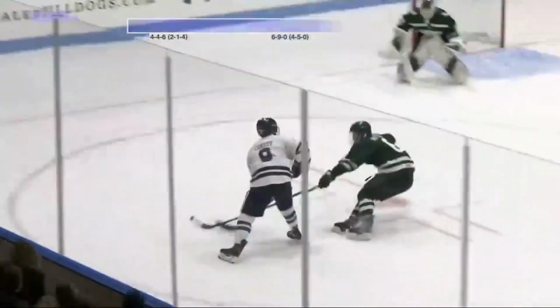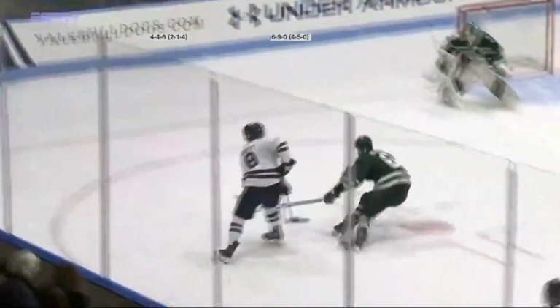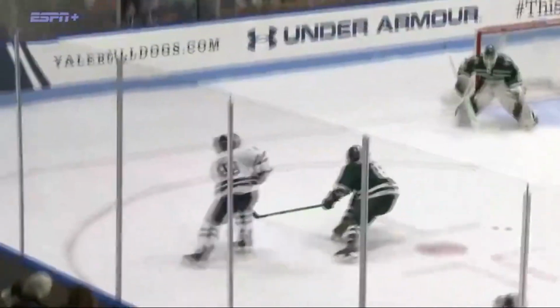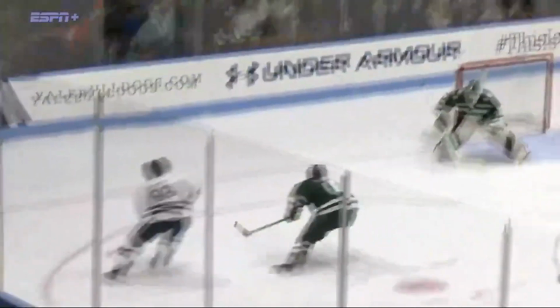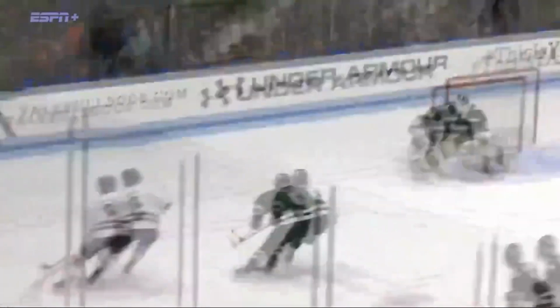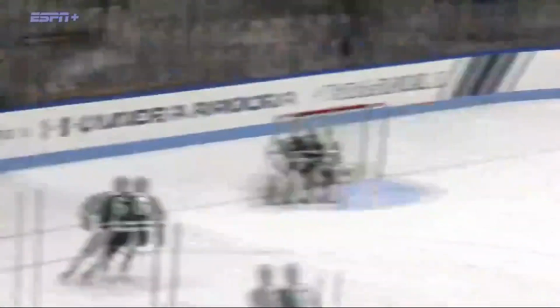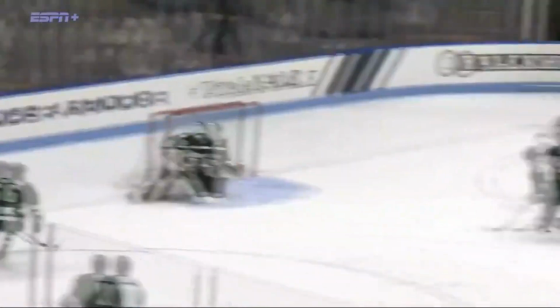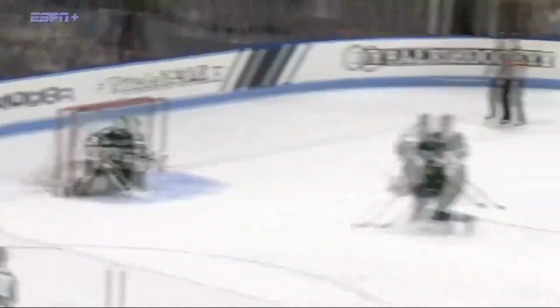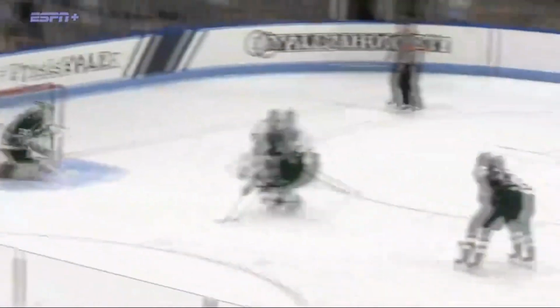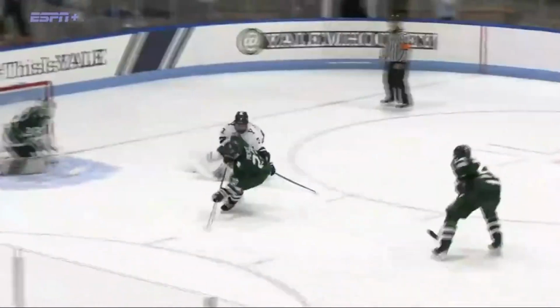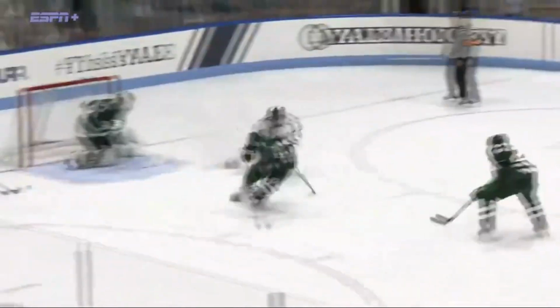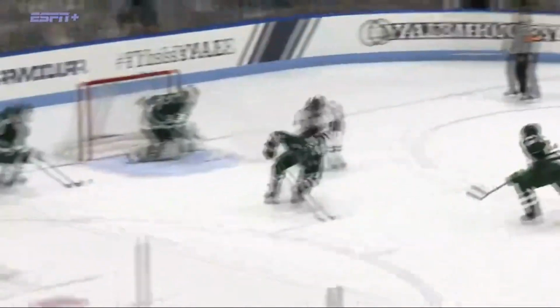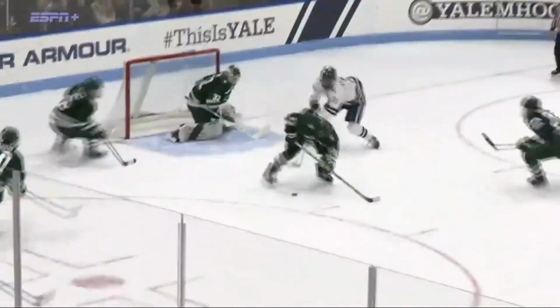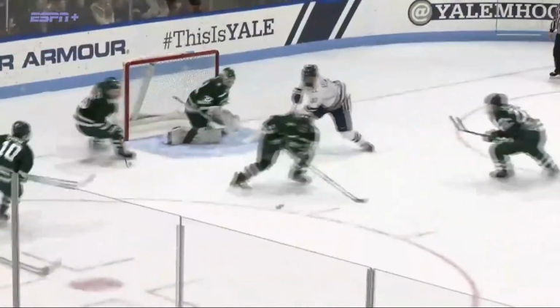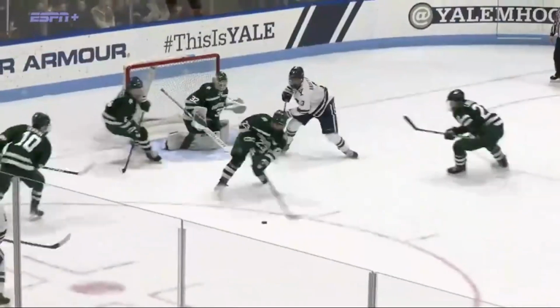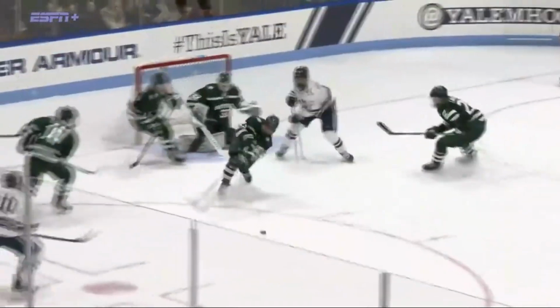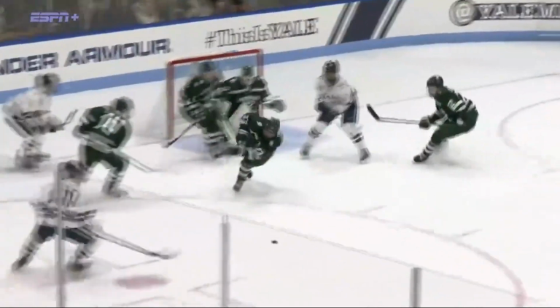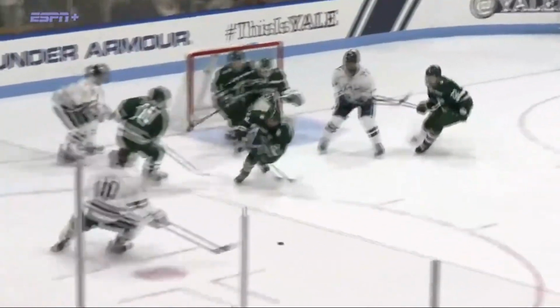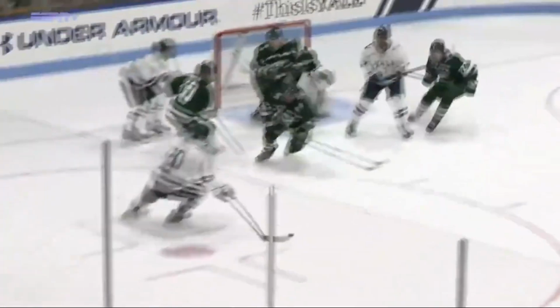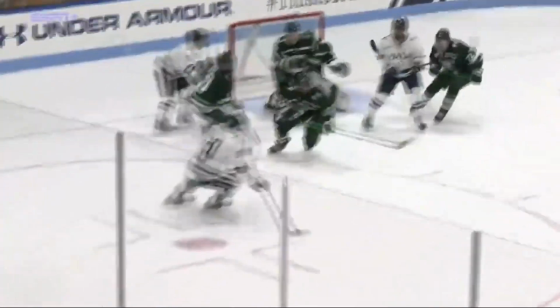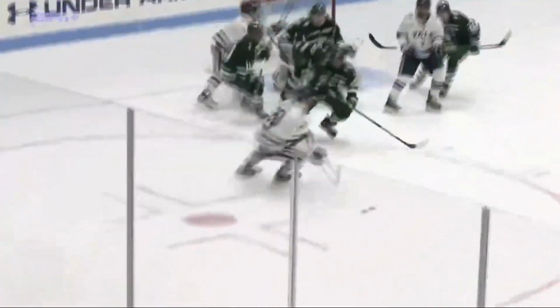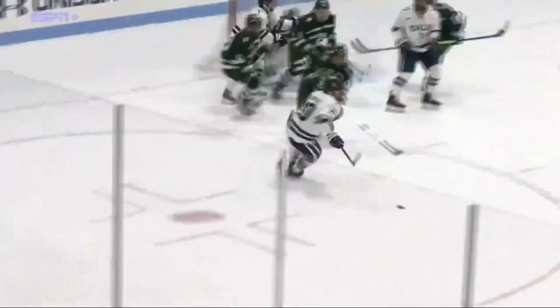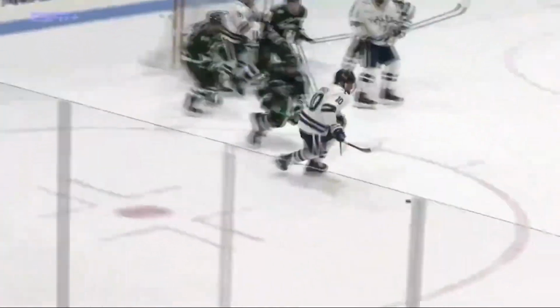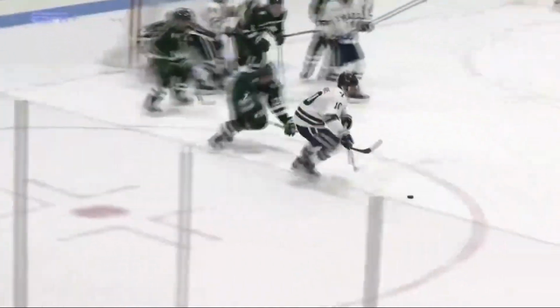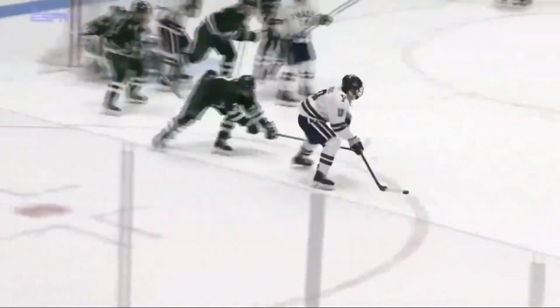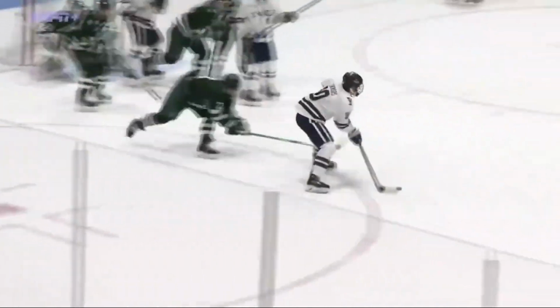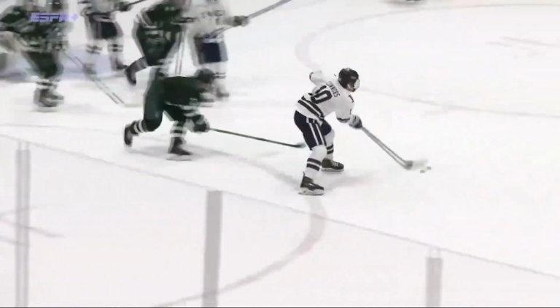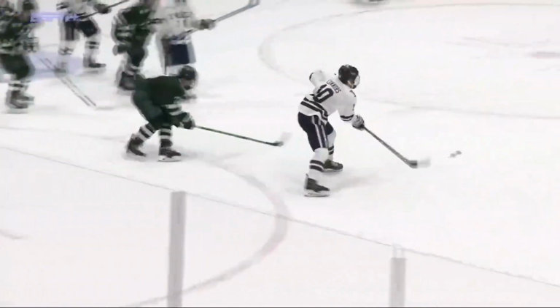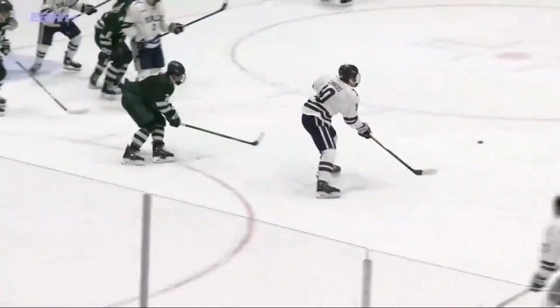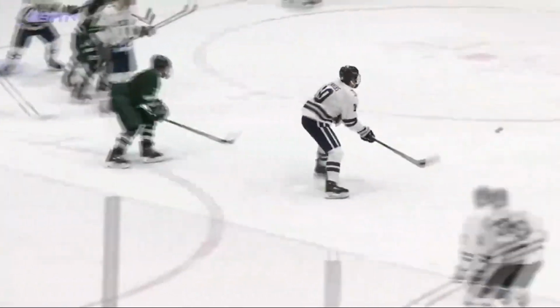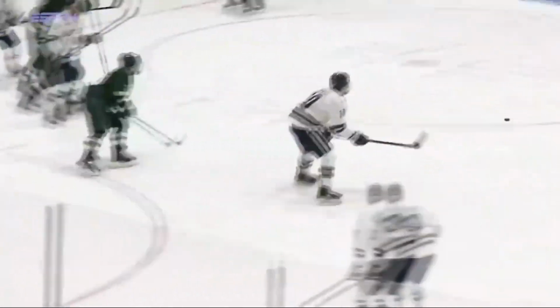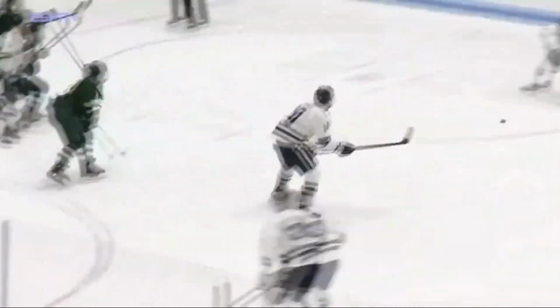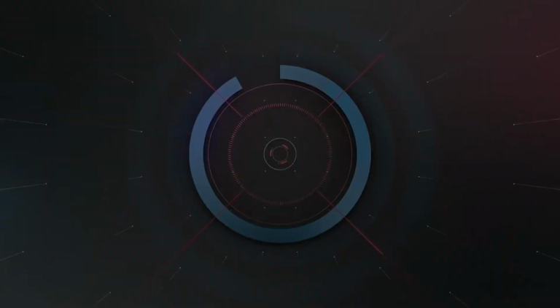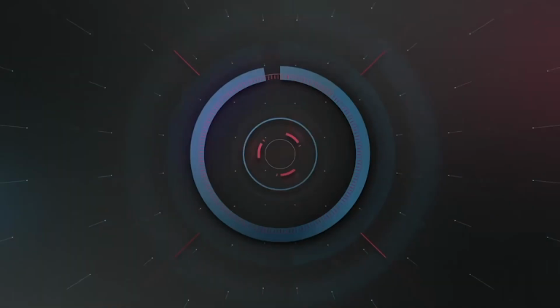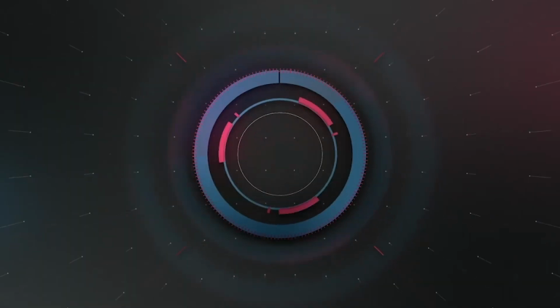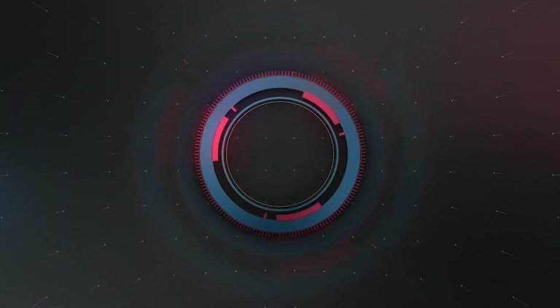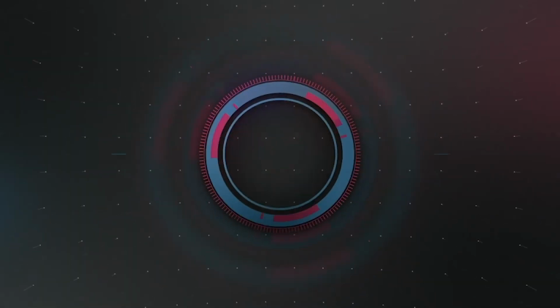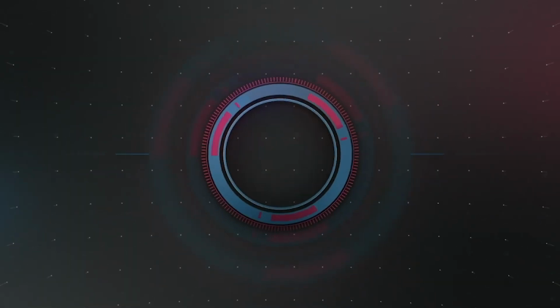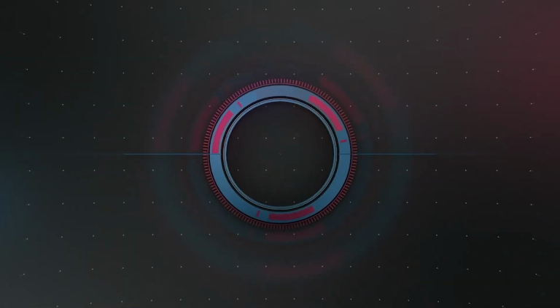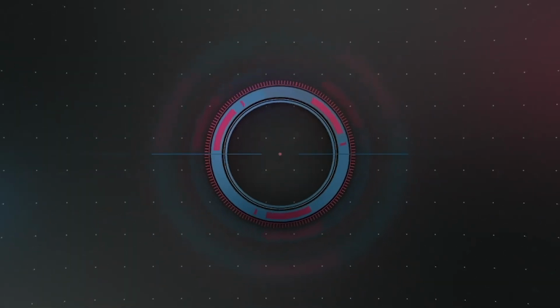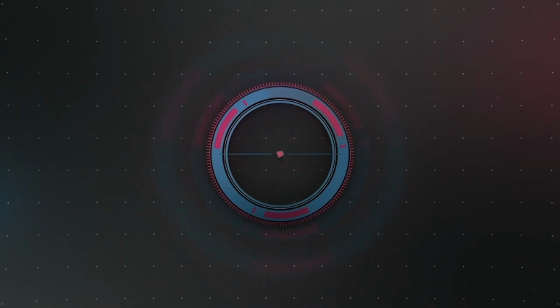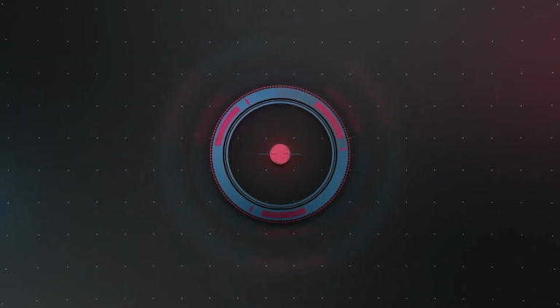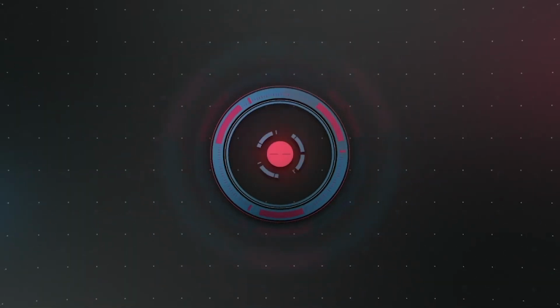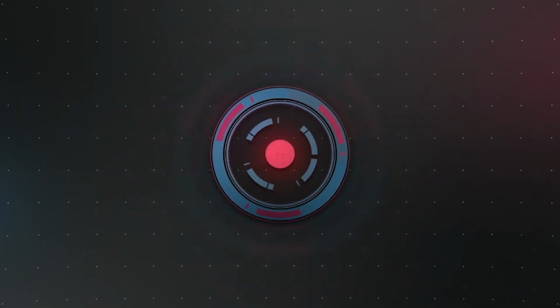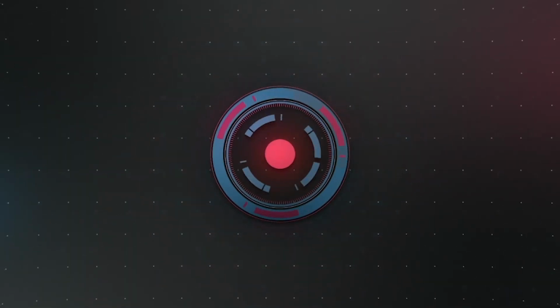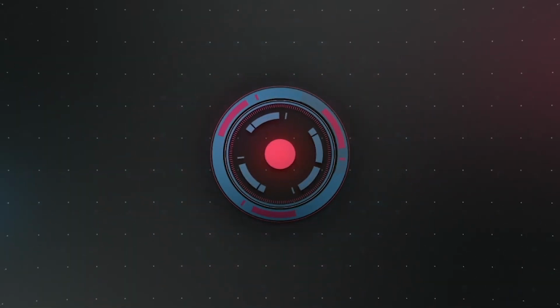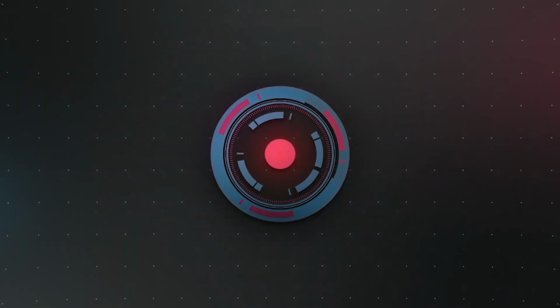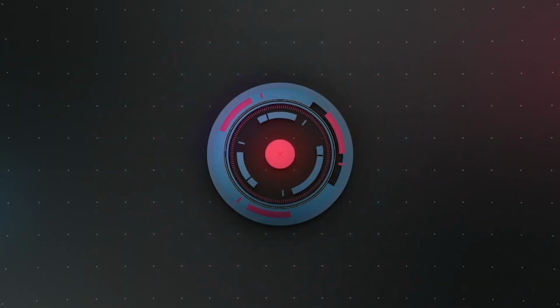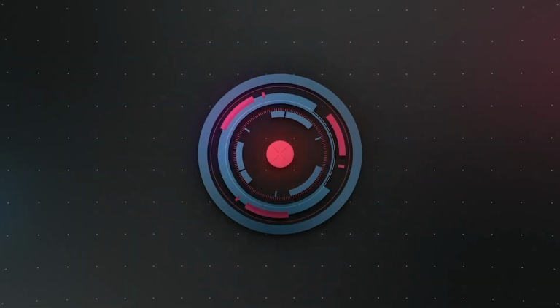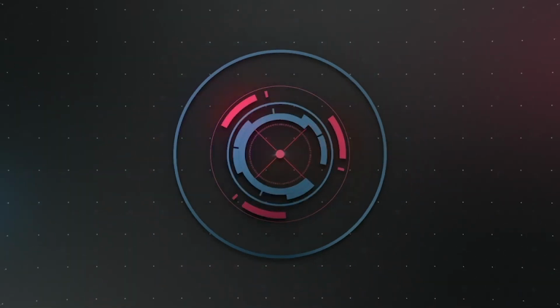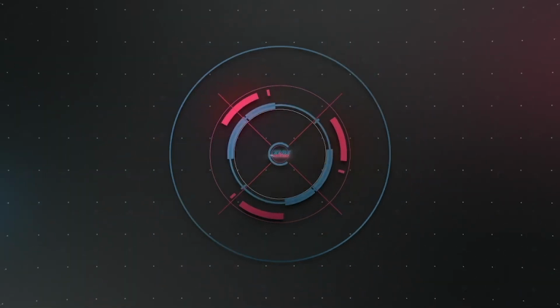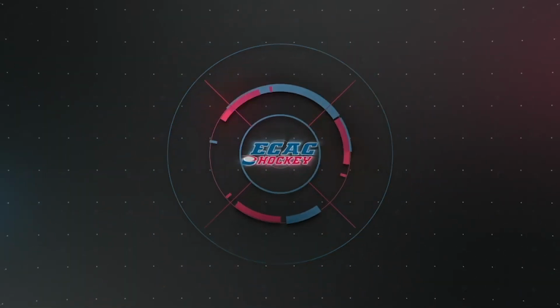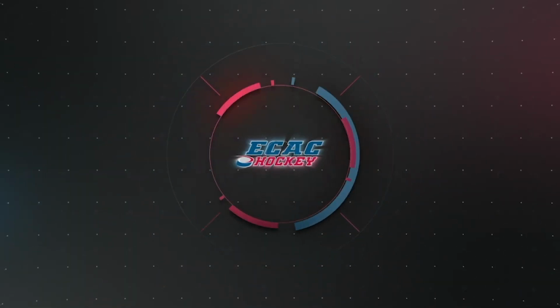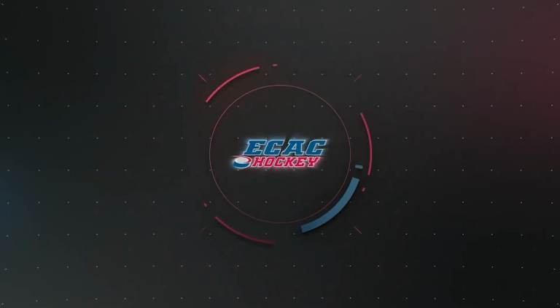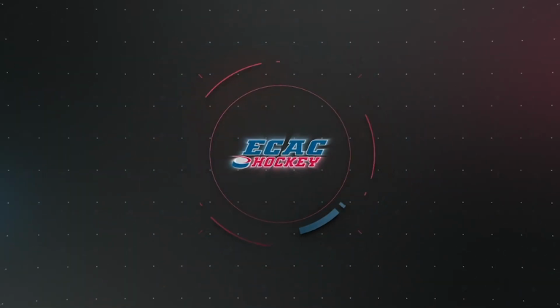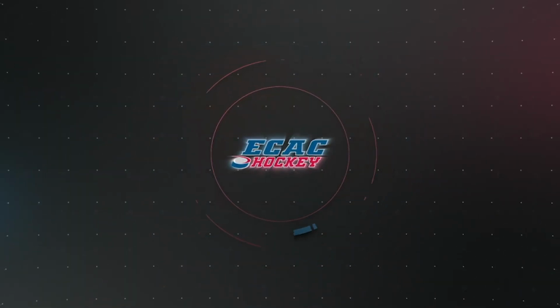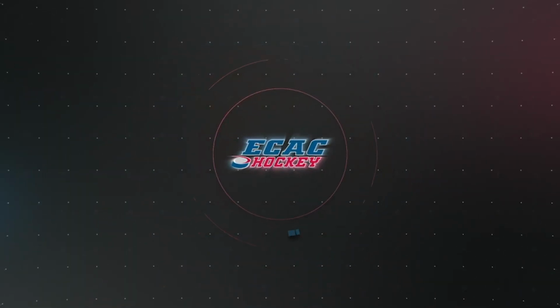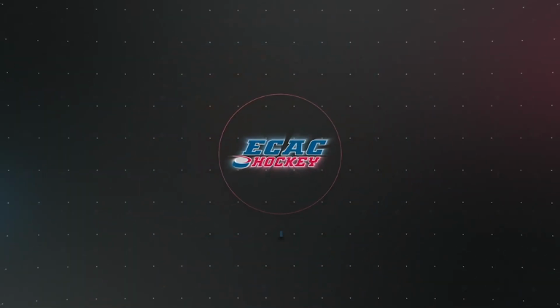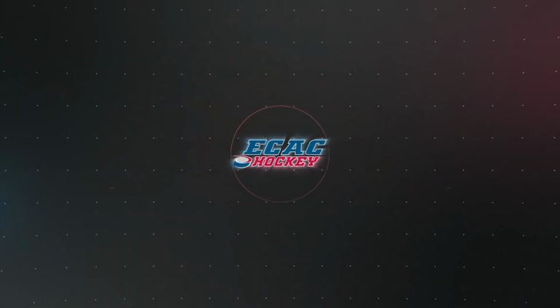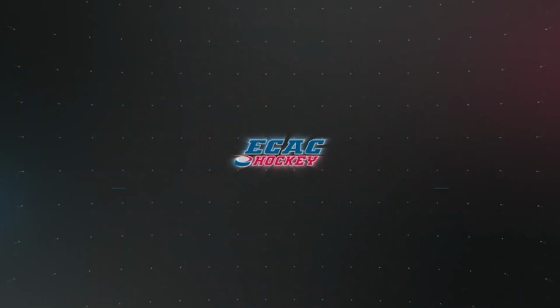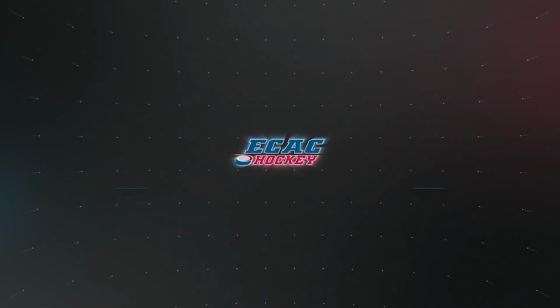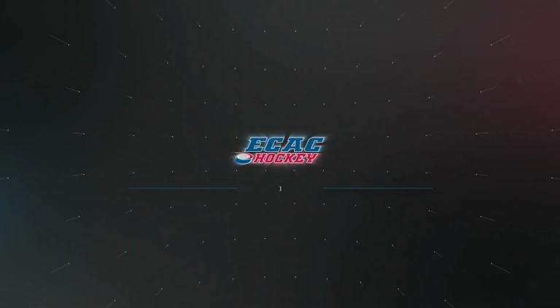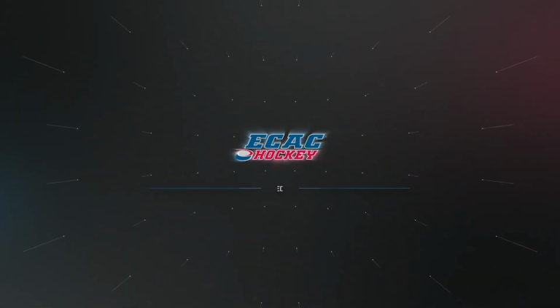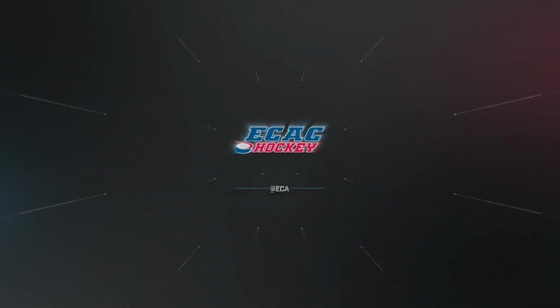You look at this play — Conroy doesn't do the drop pass in the neutral zone, he takes it down. Yes.